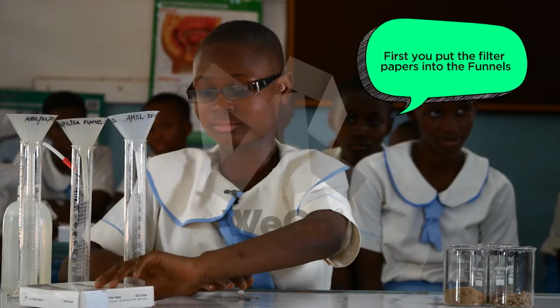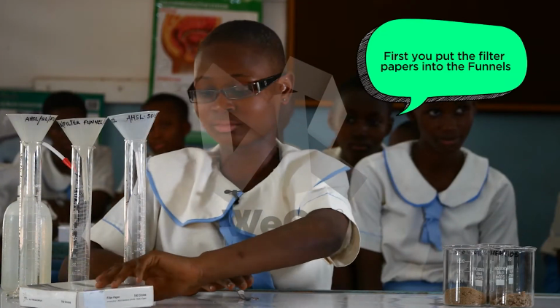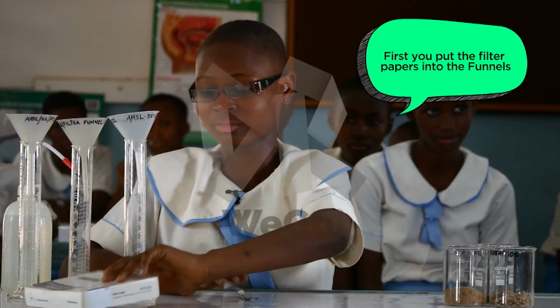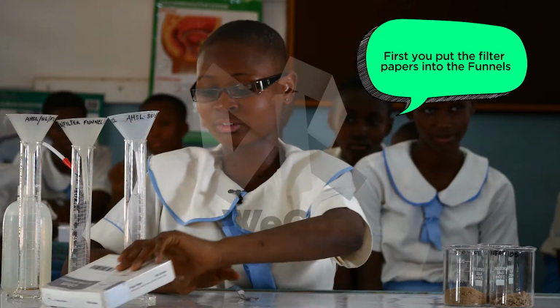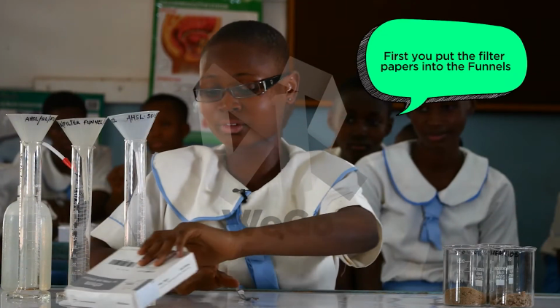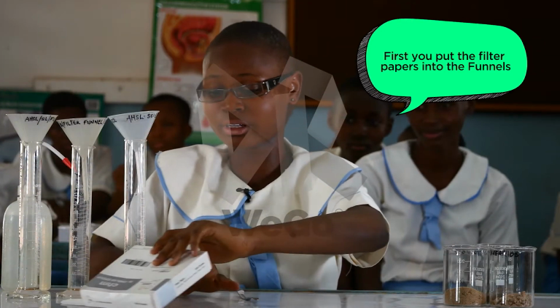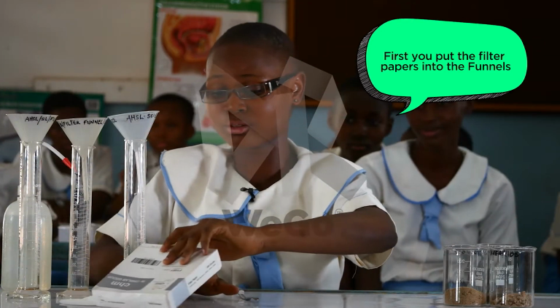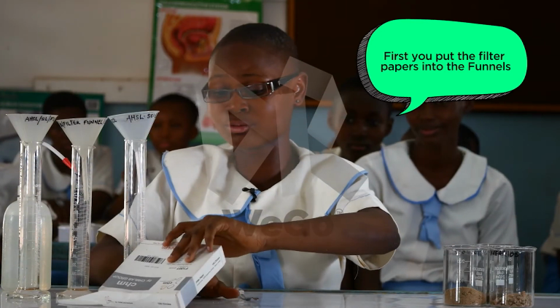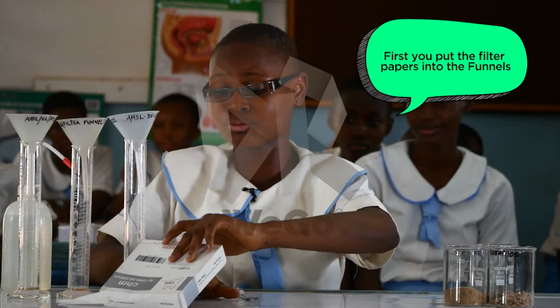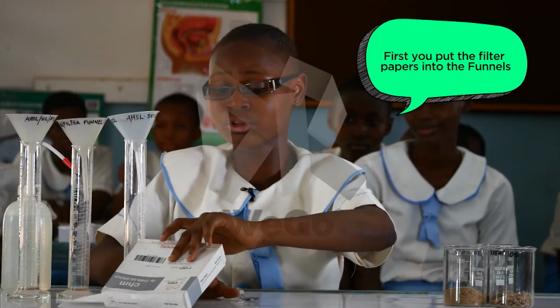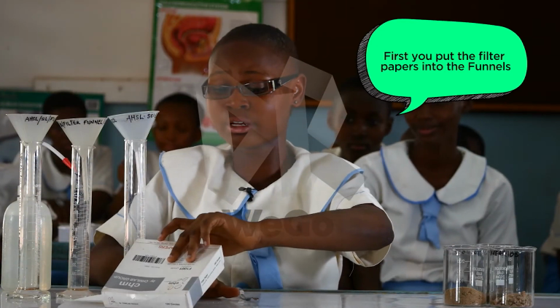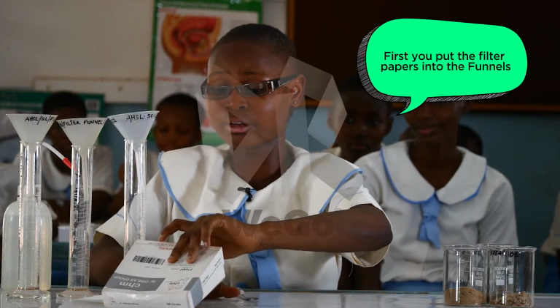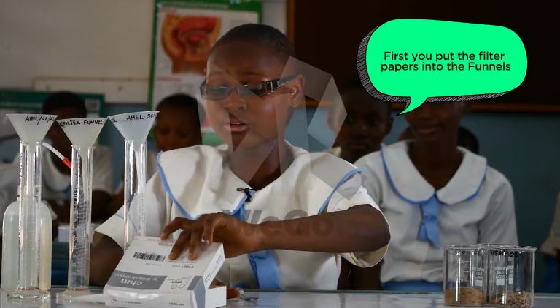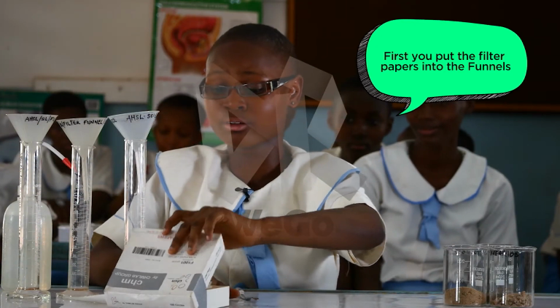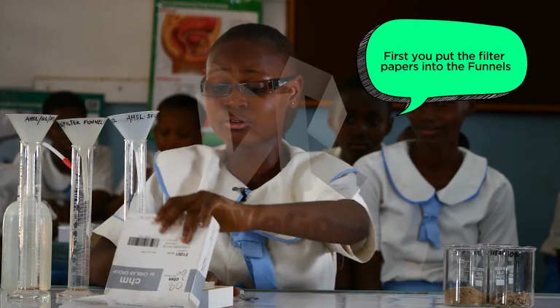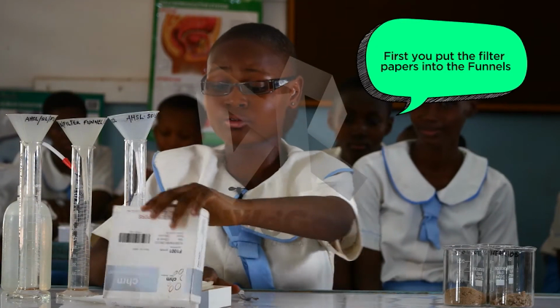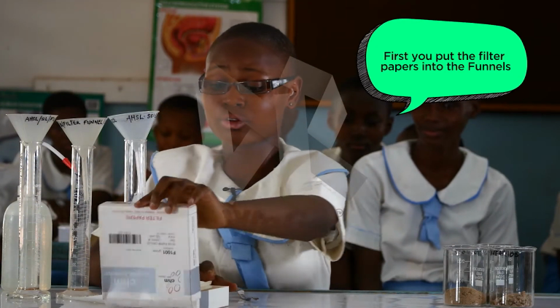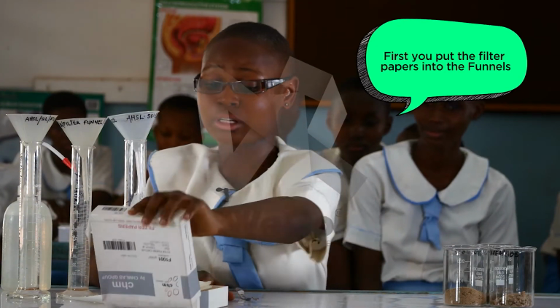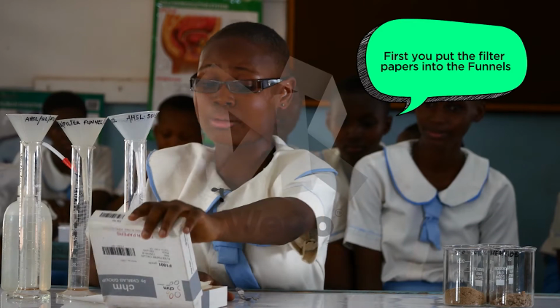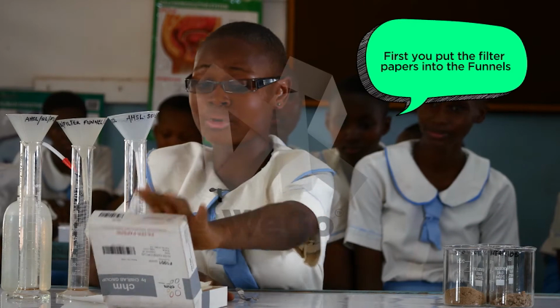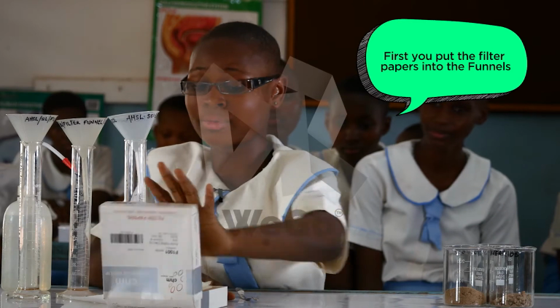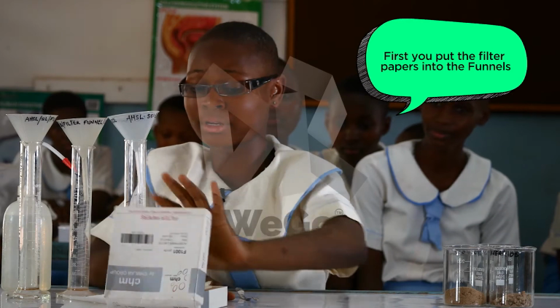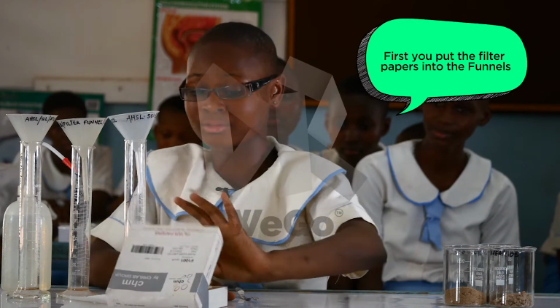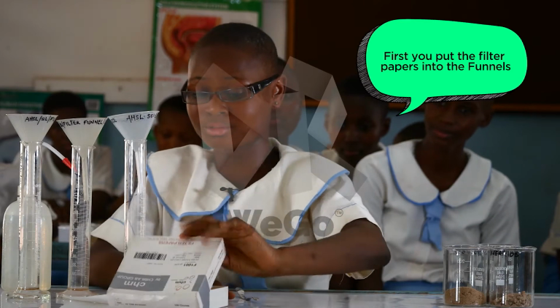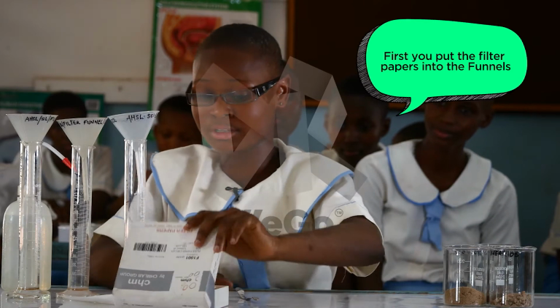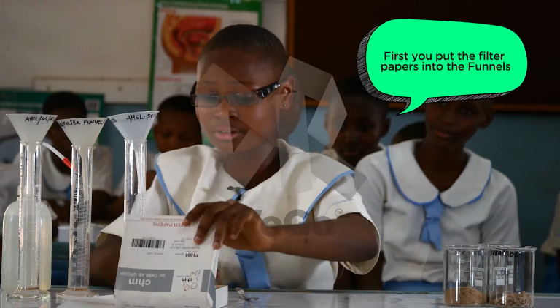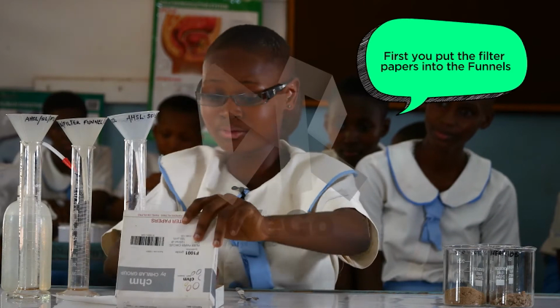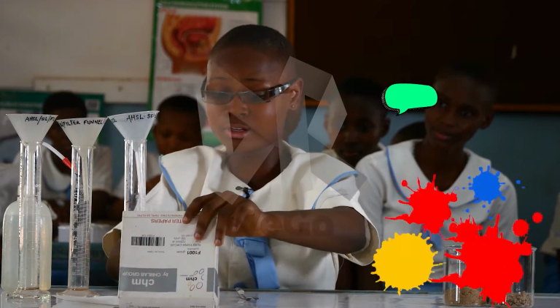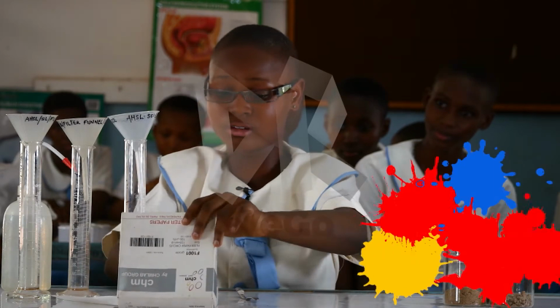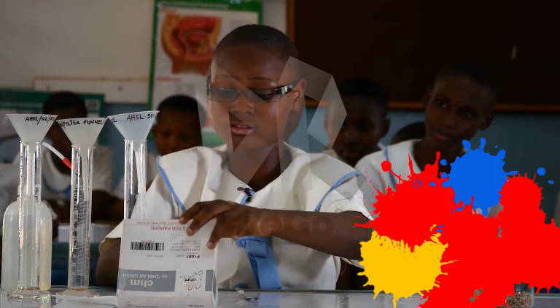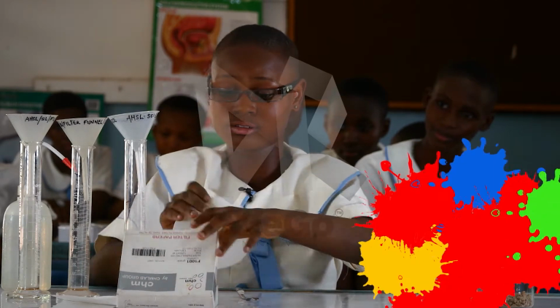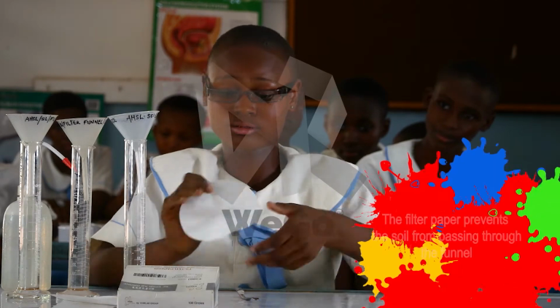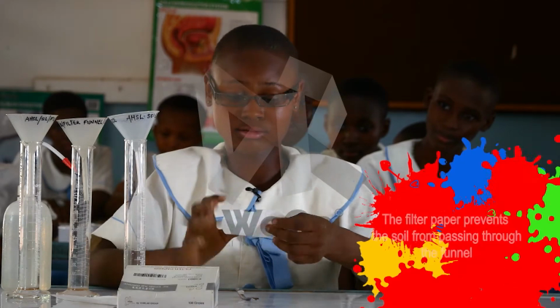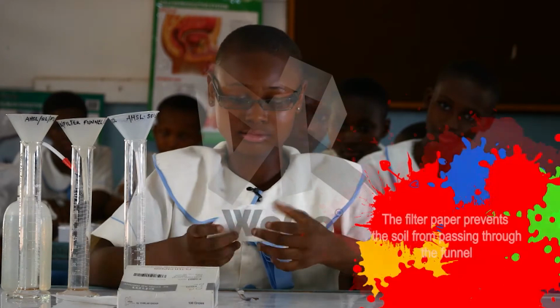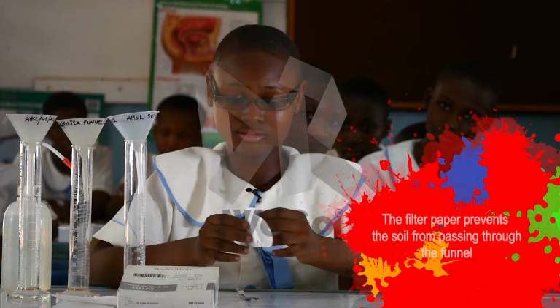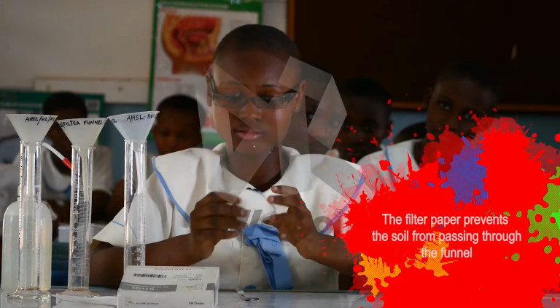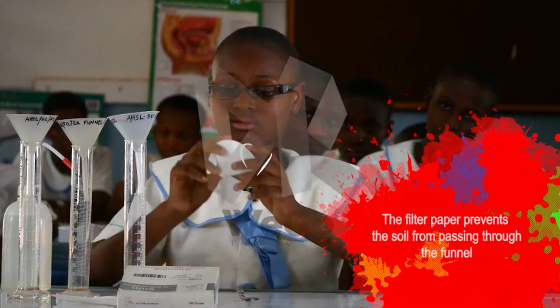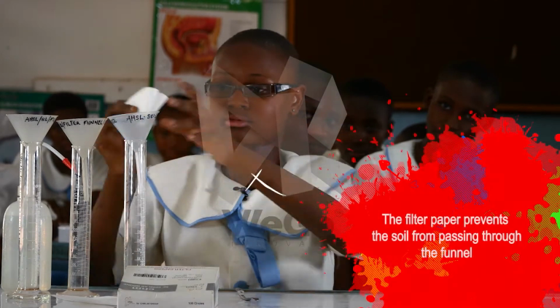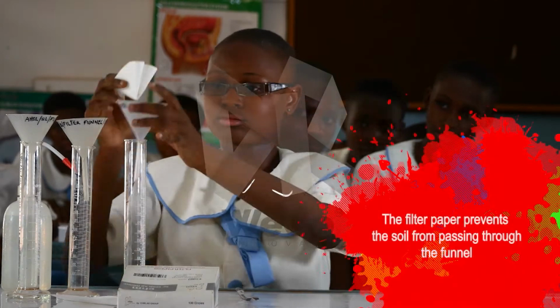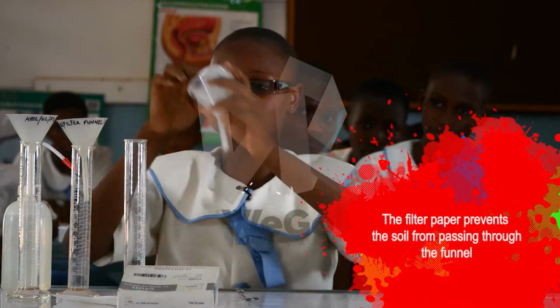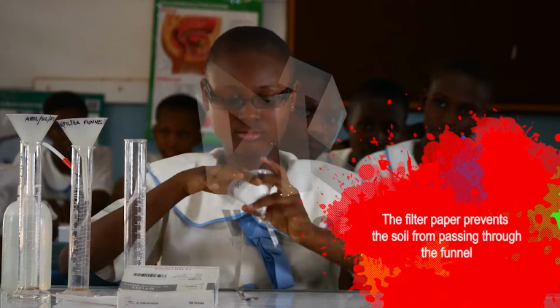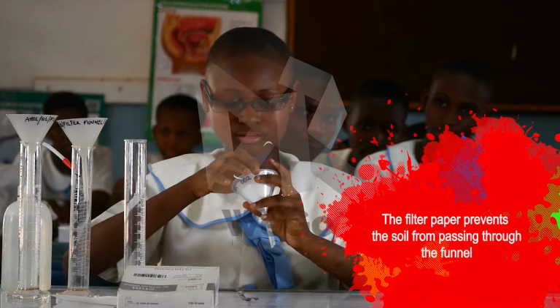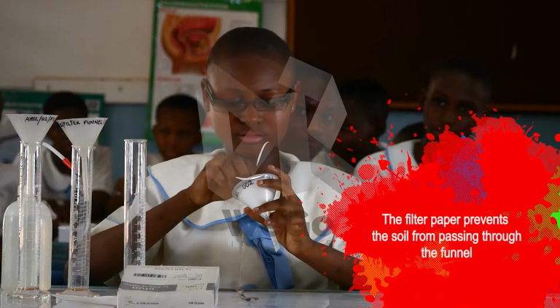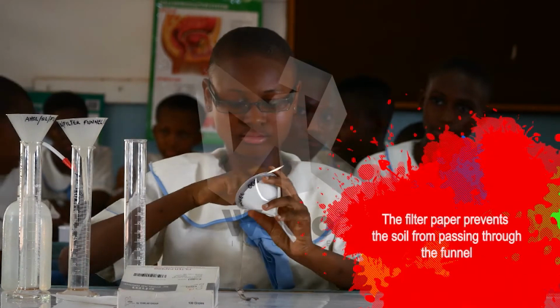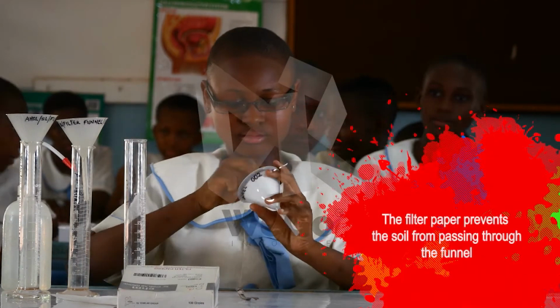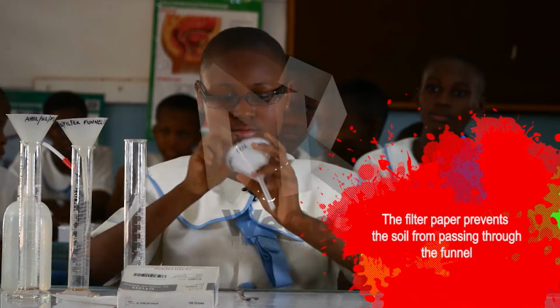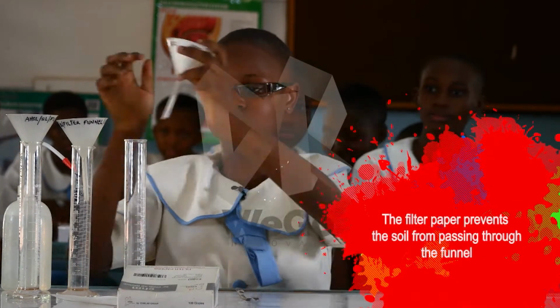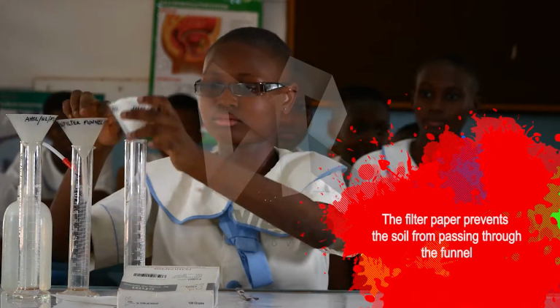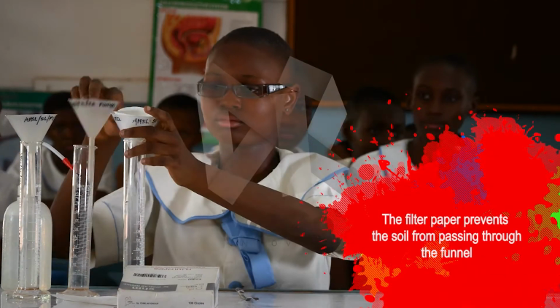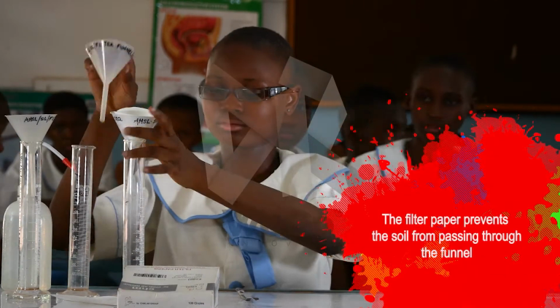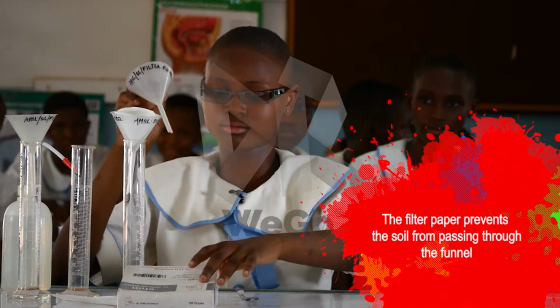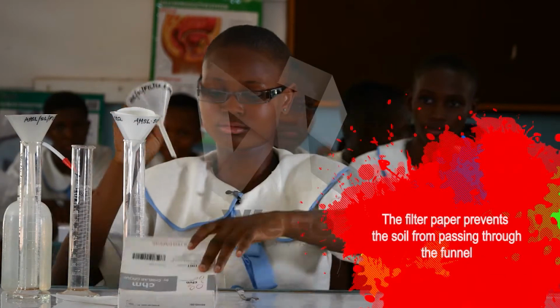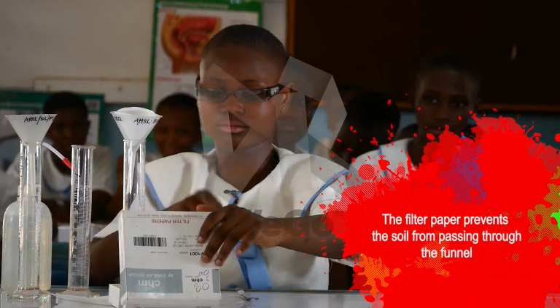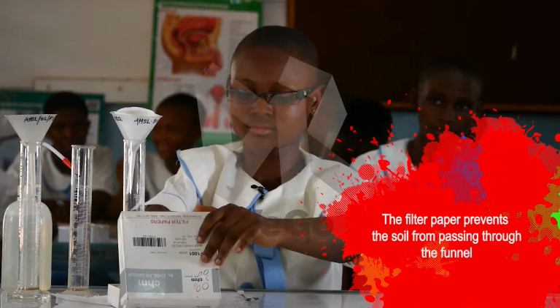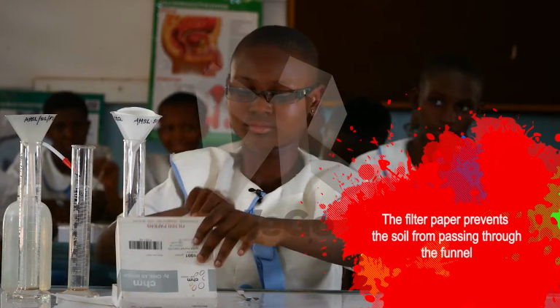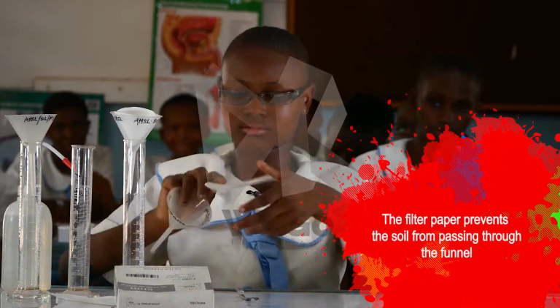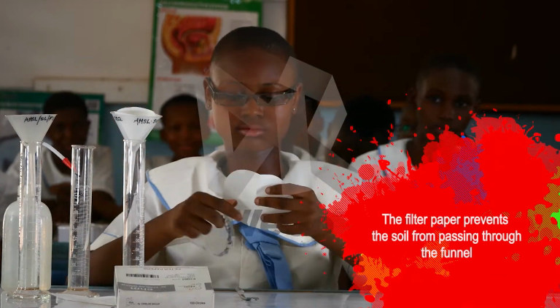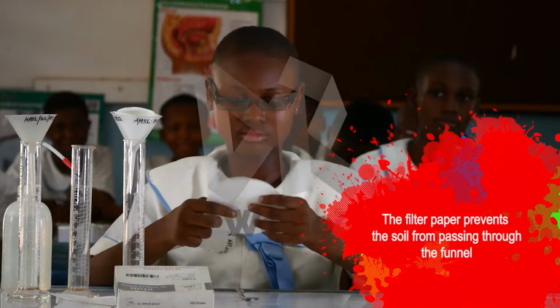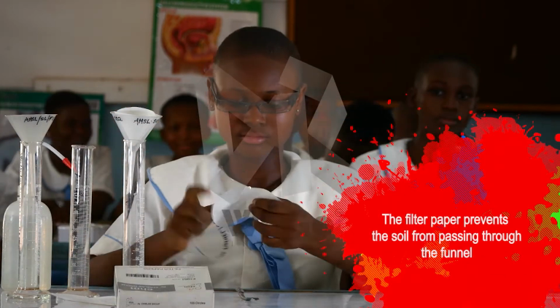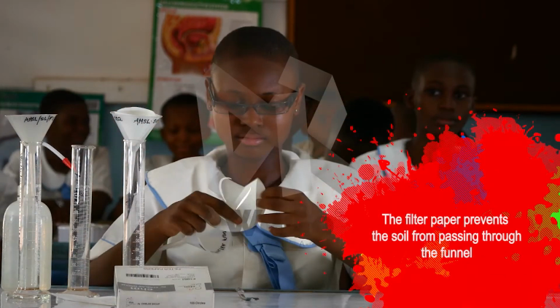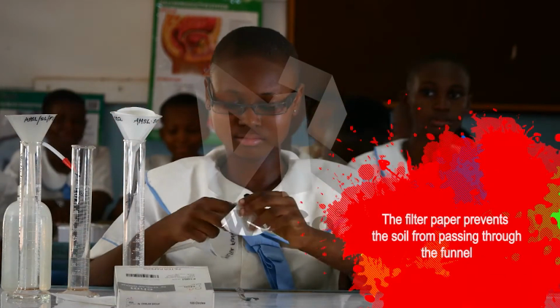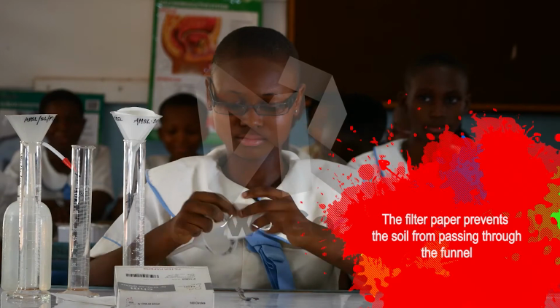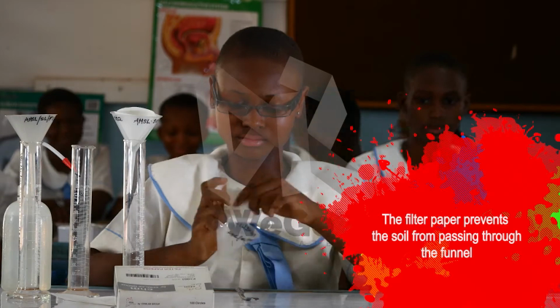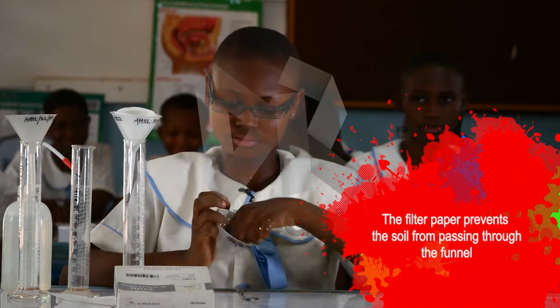First, we put the filter paper into the funnel. The filter paper prevents the soil from passing through the funnel.